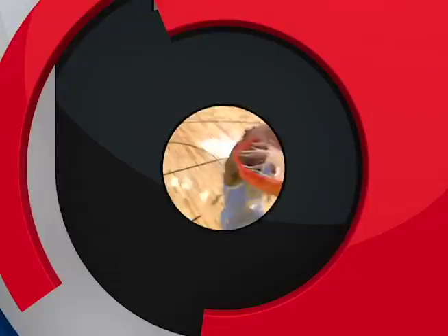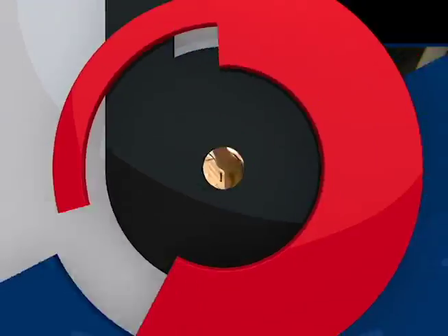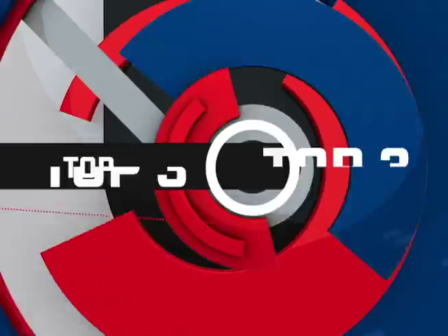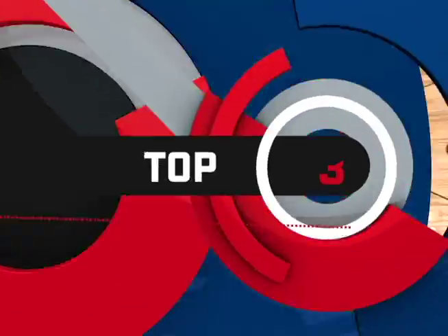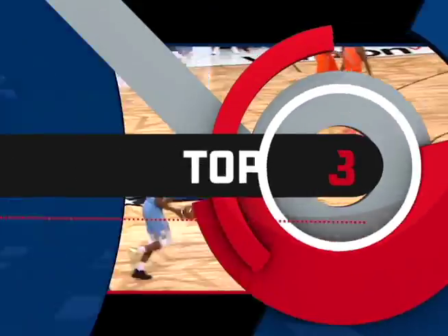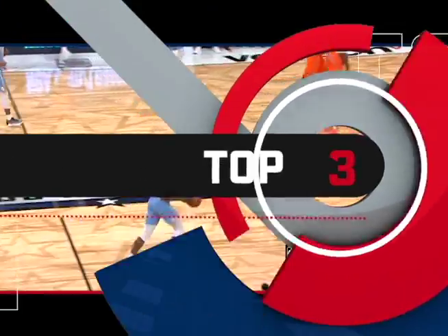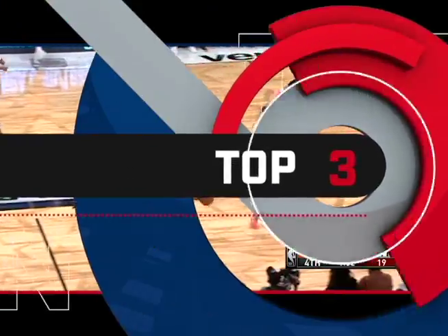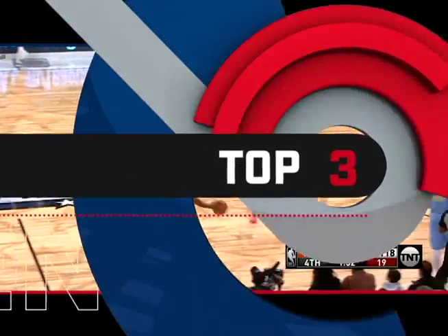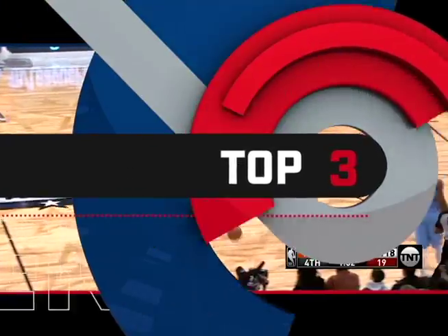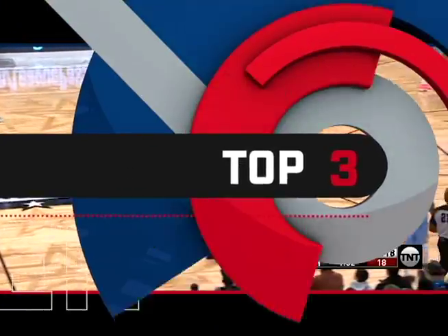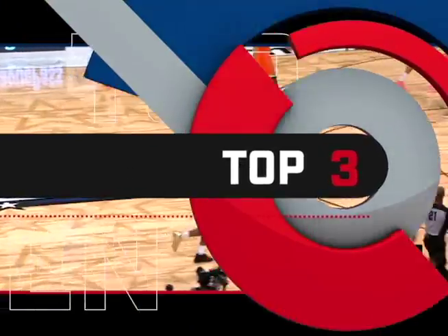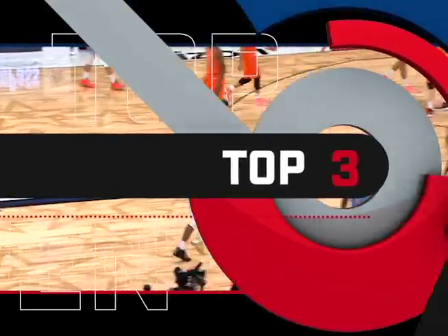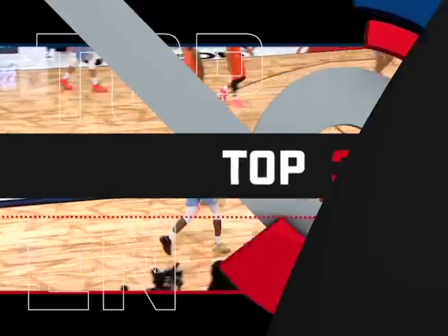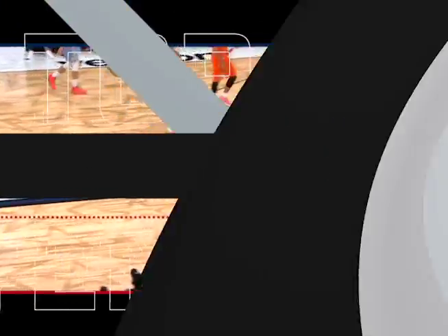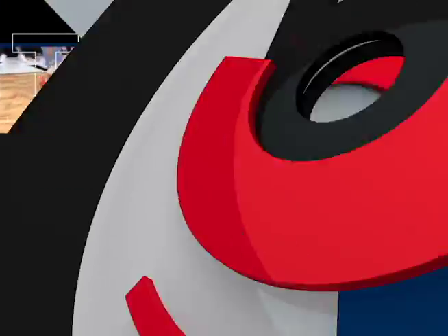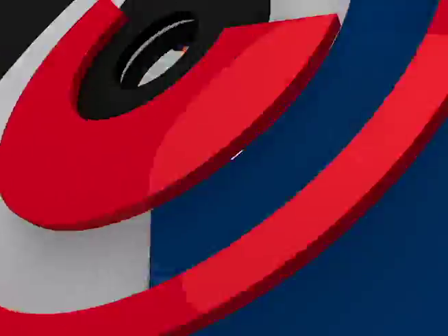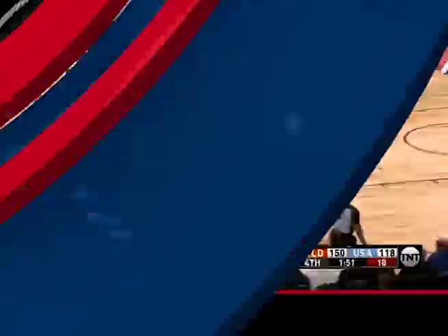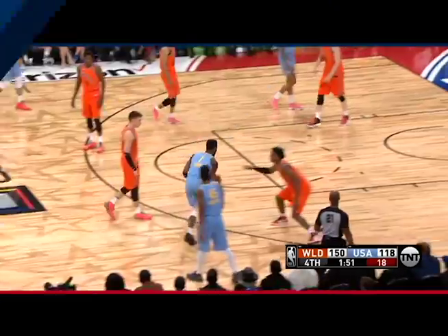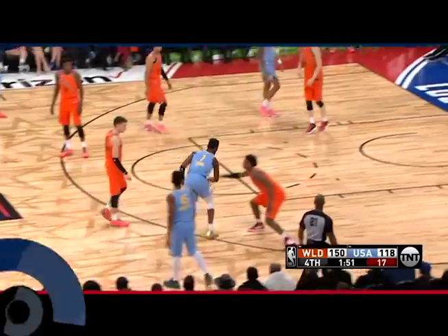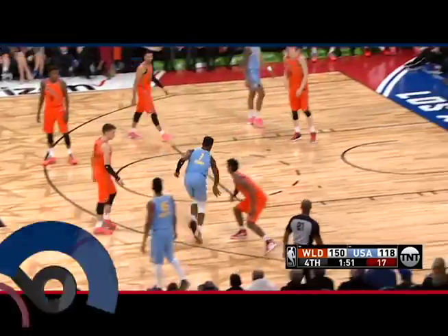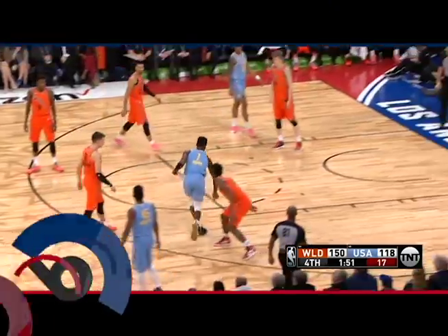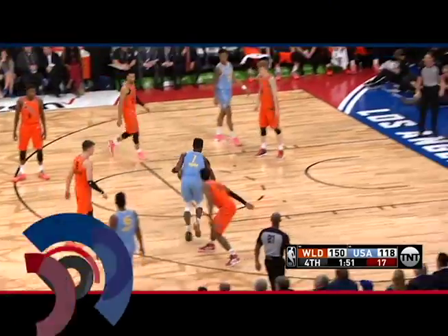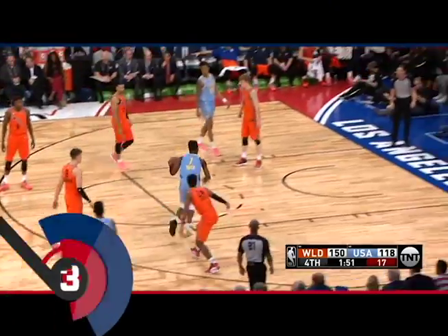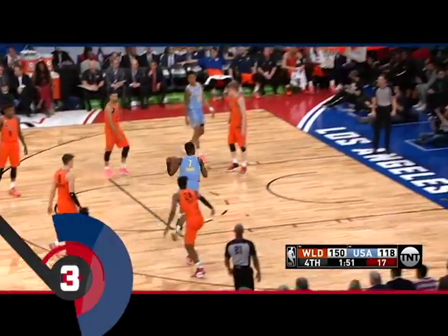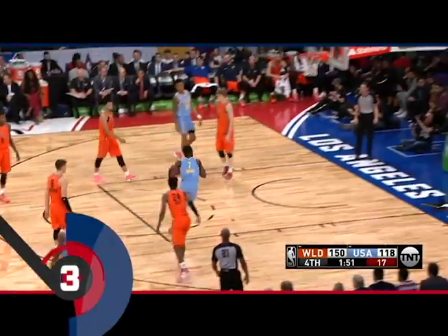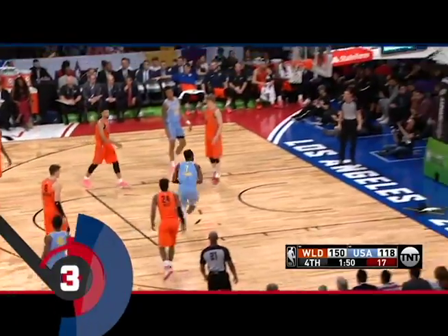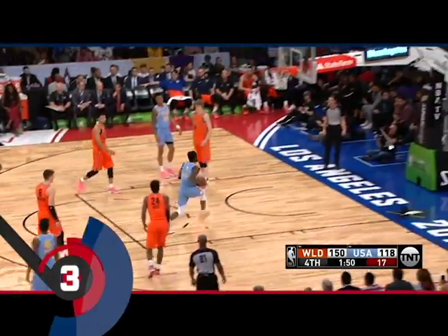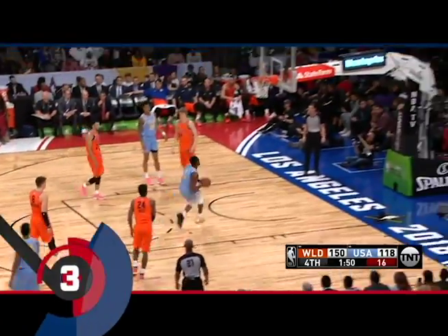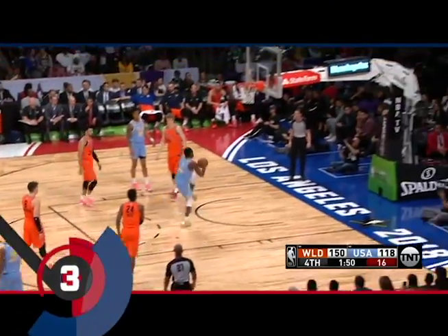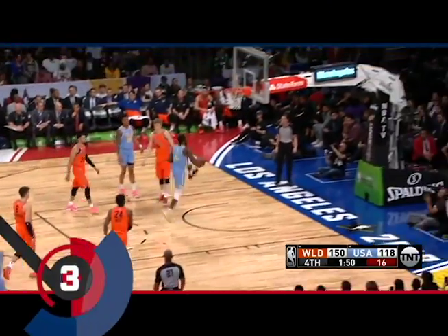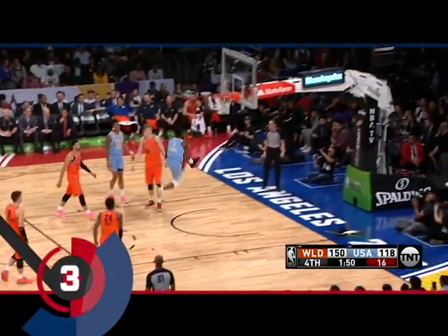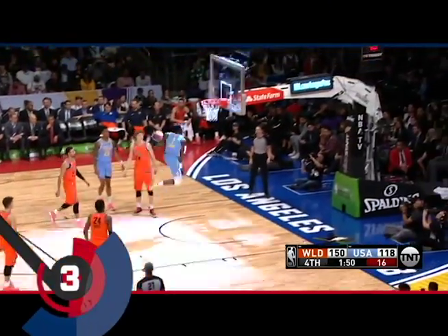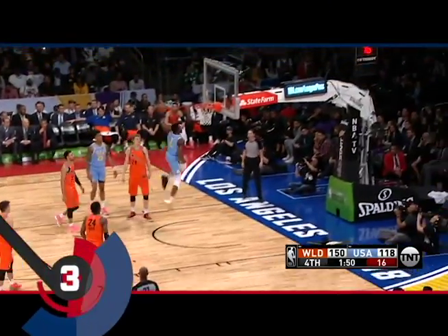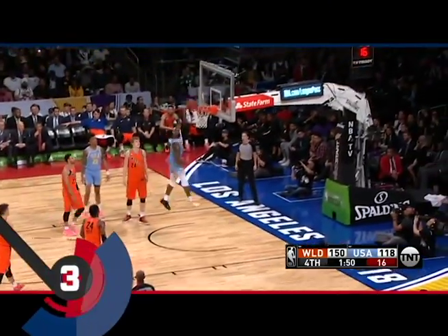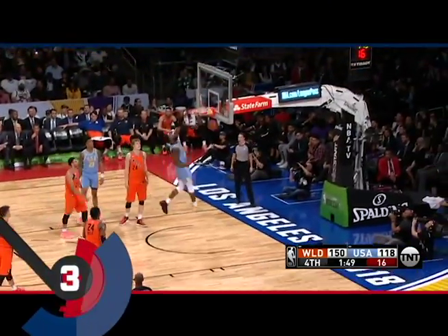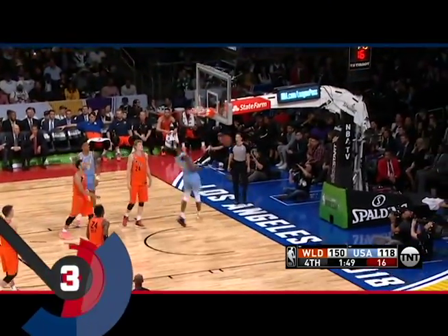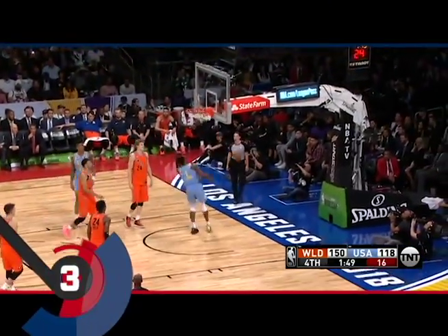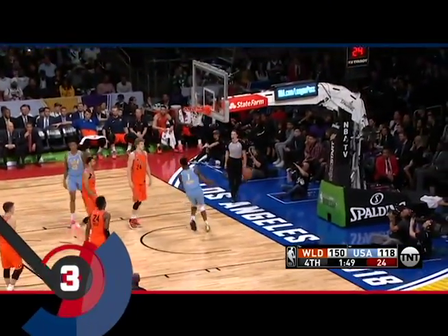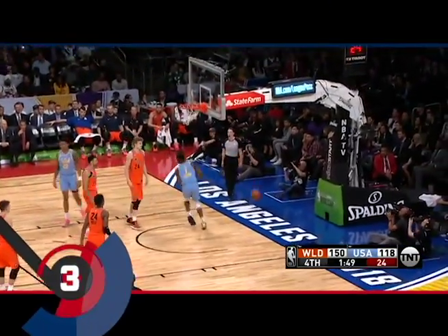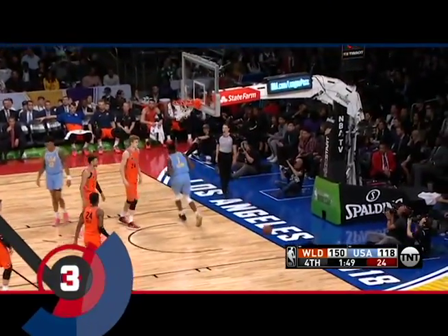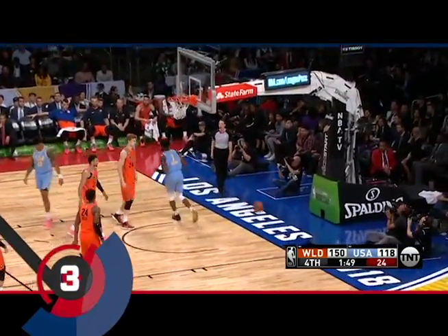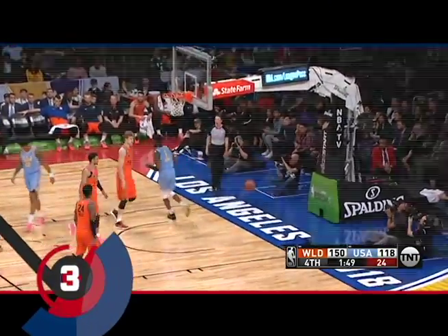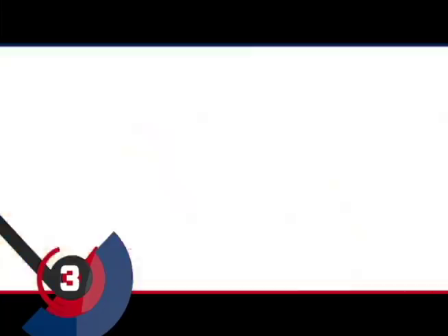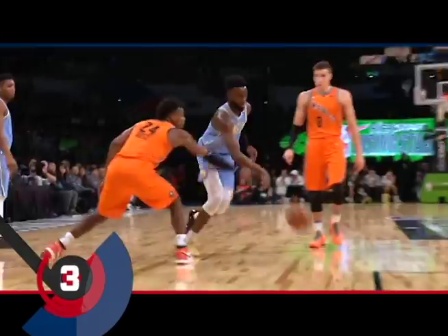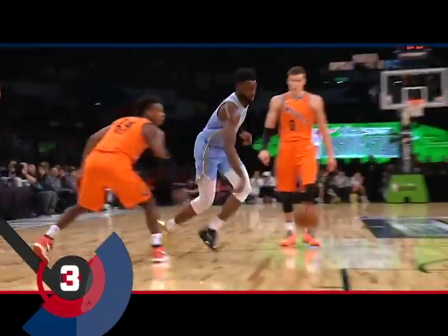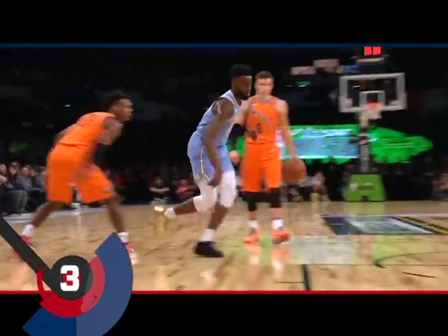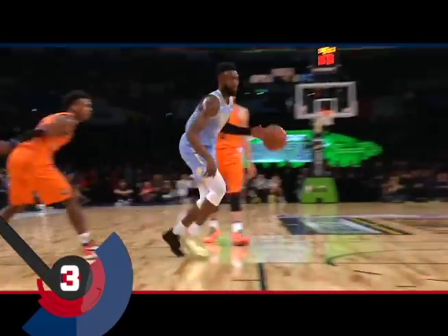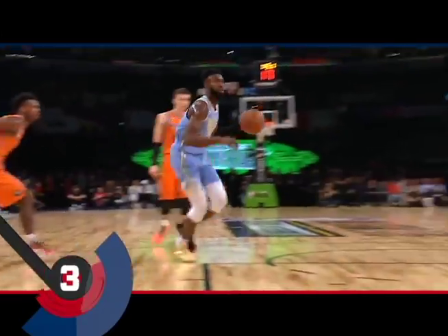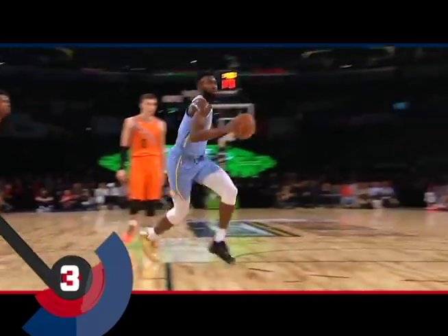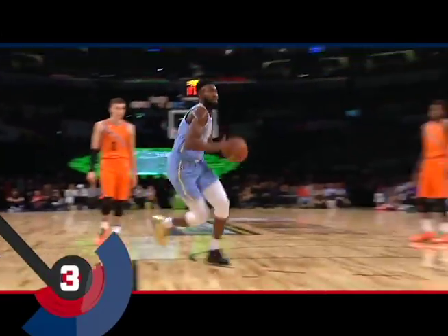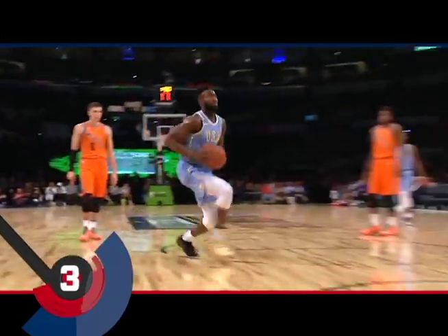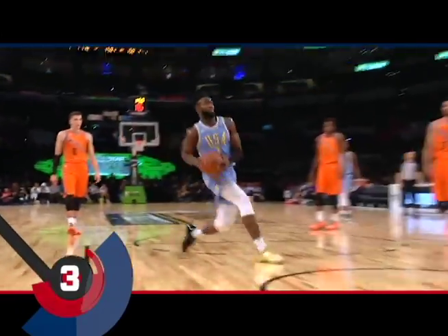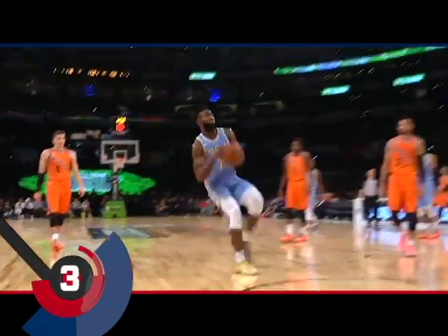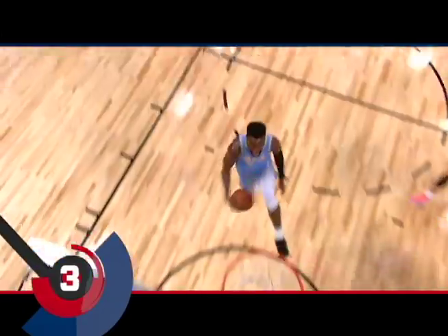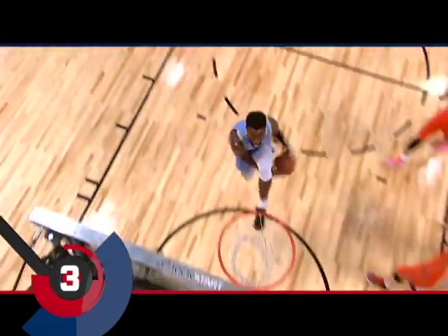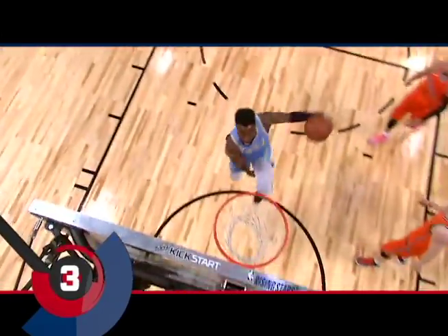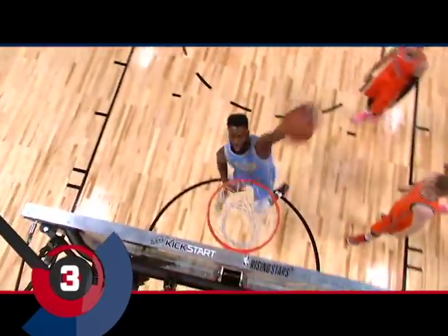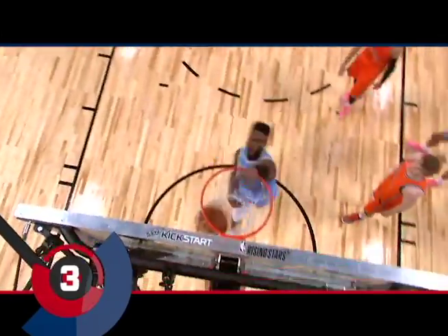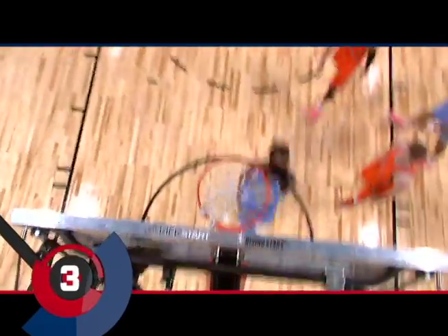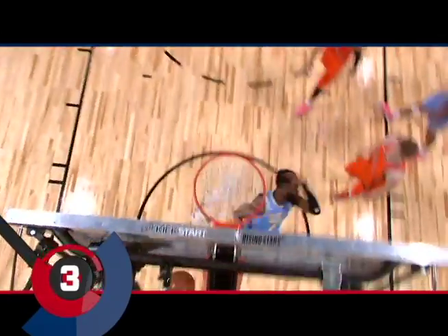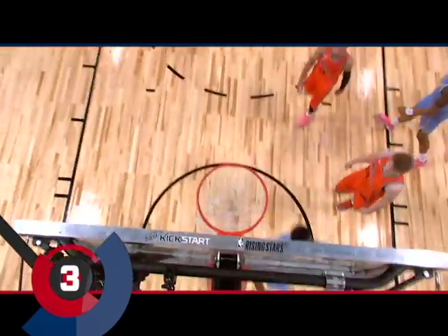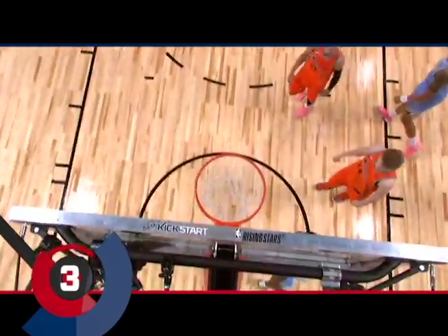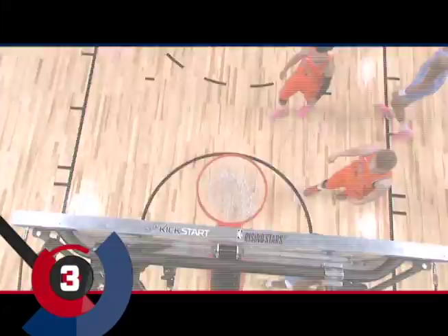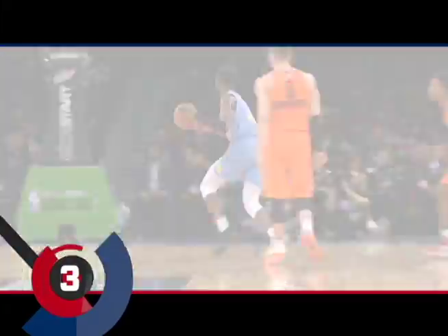At three, Brown dunks with ease. Oh! That was with his left hand.